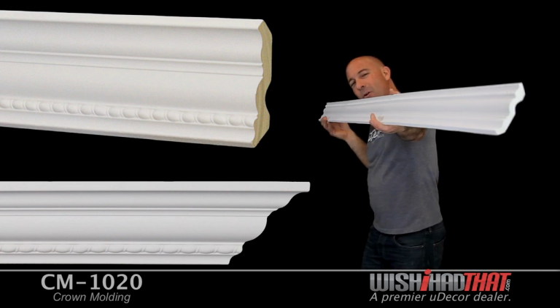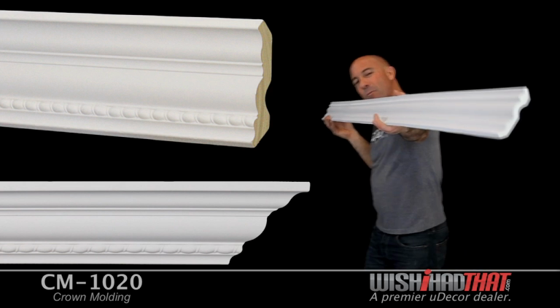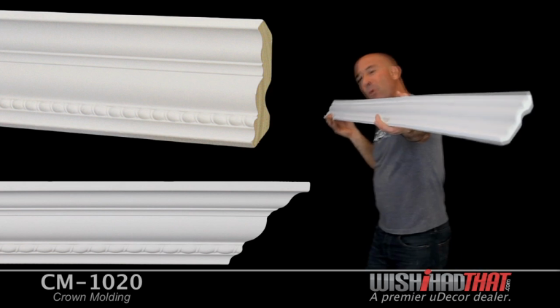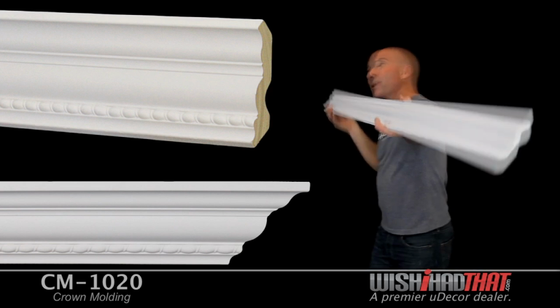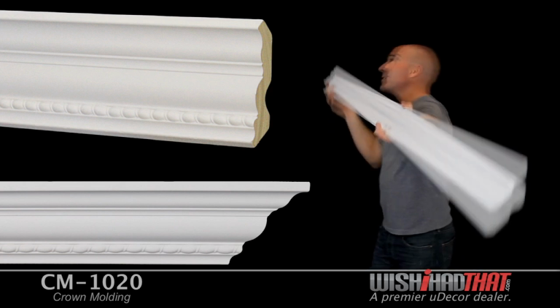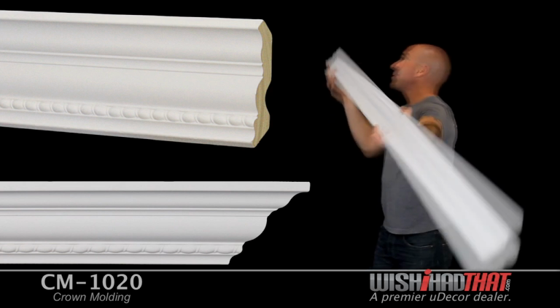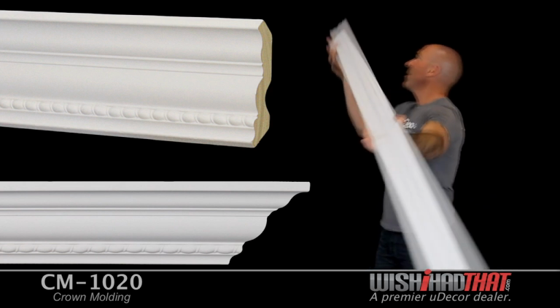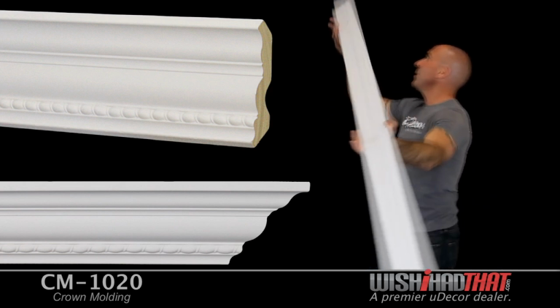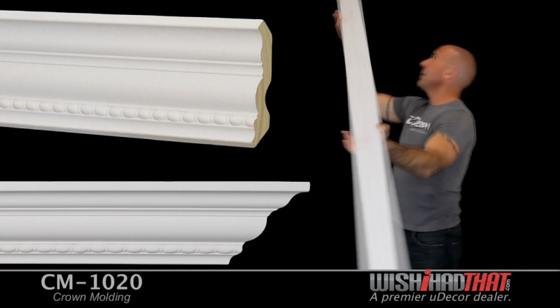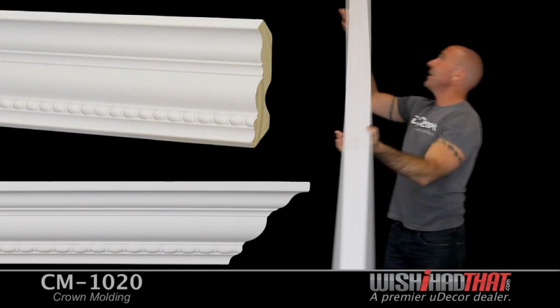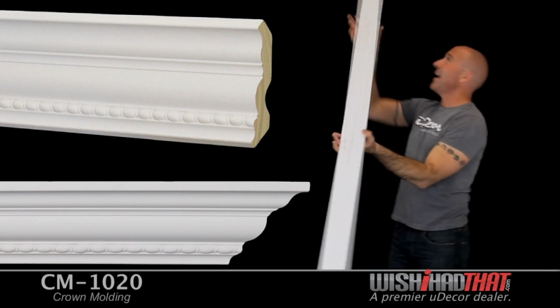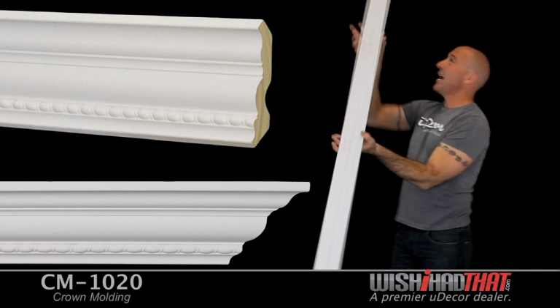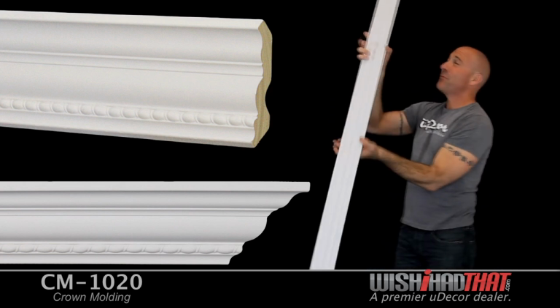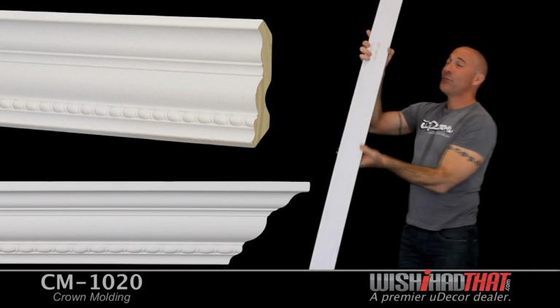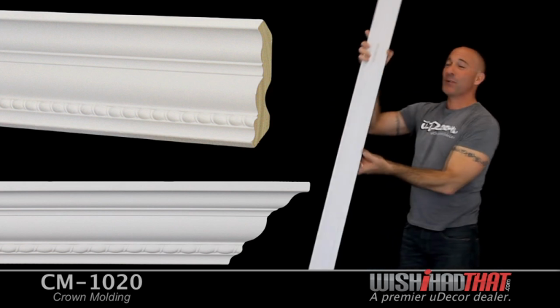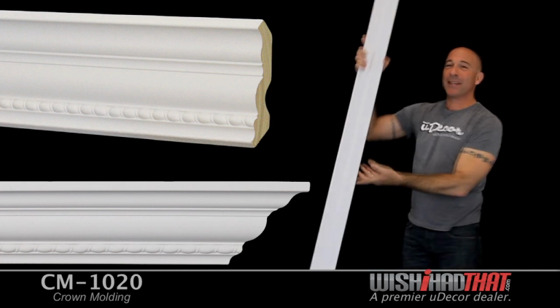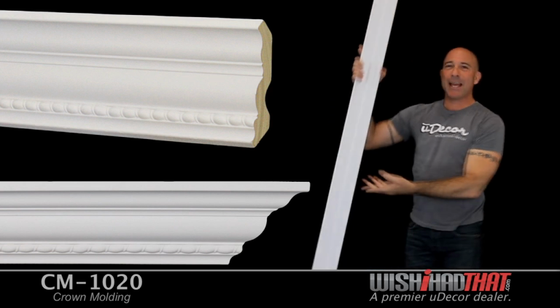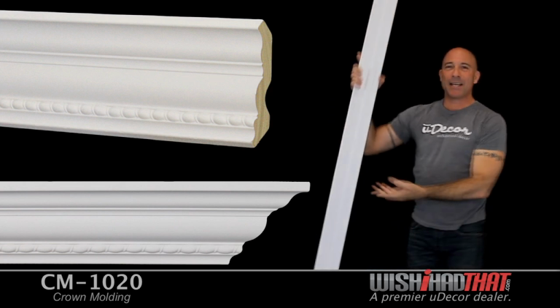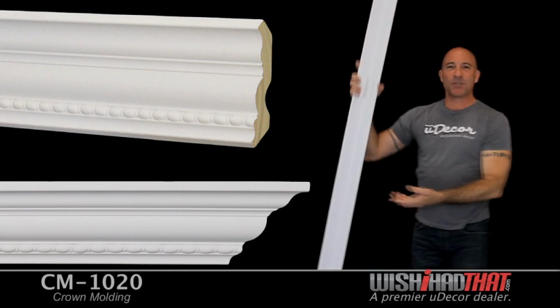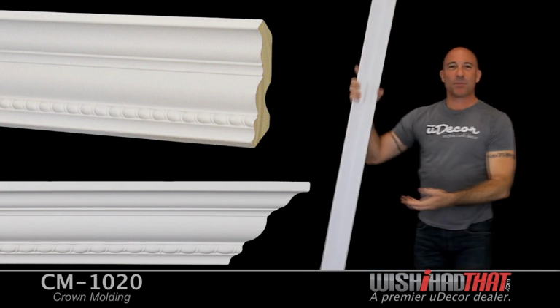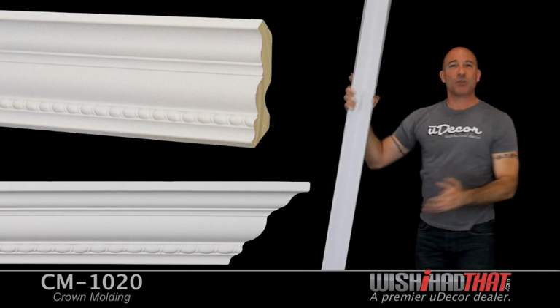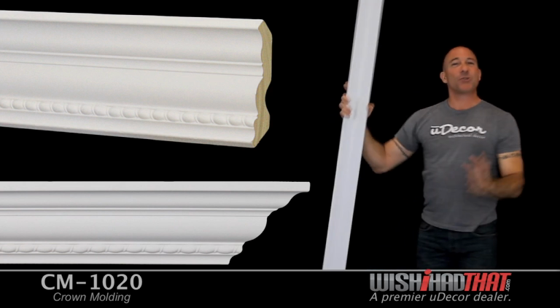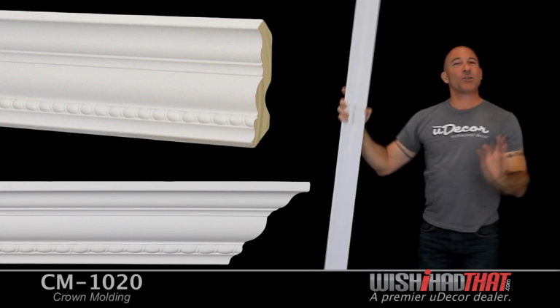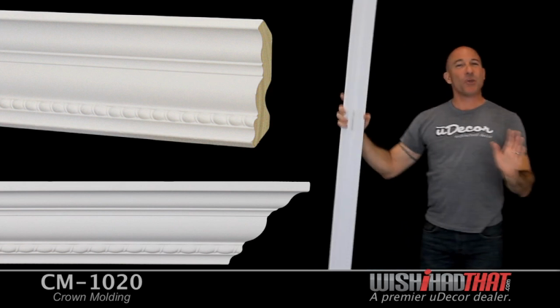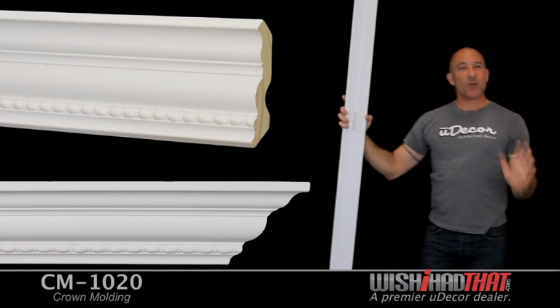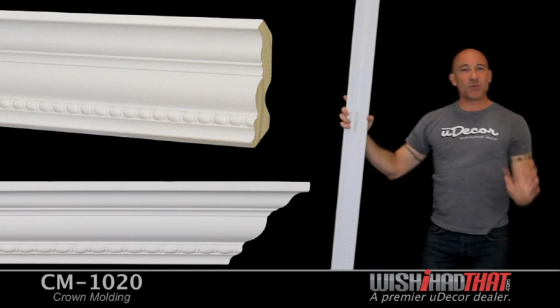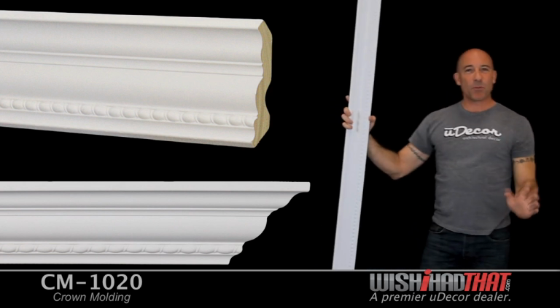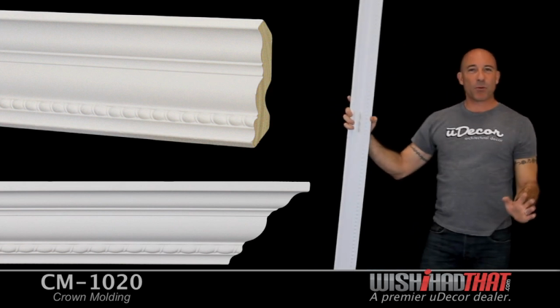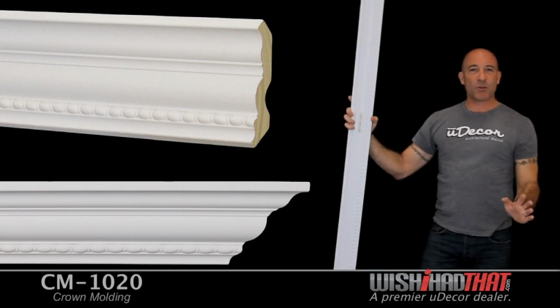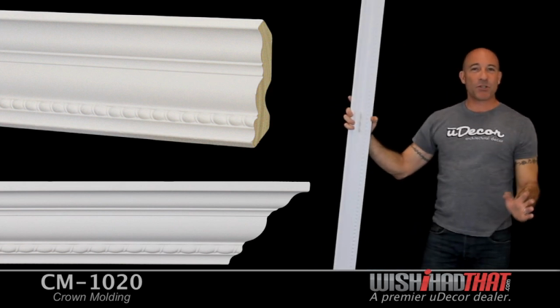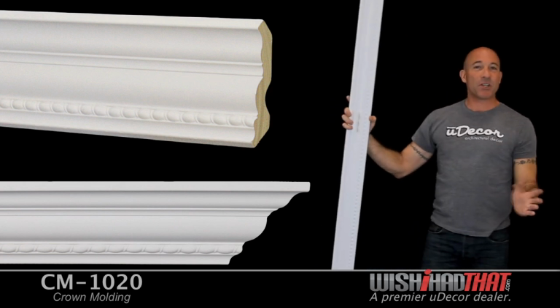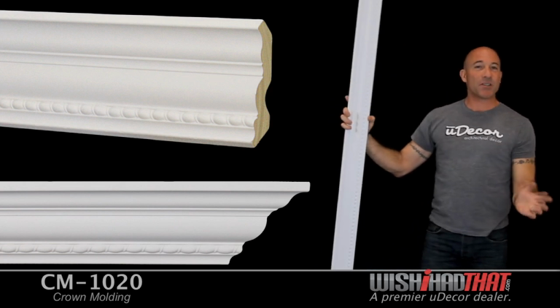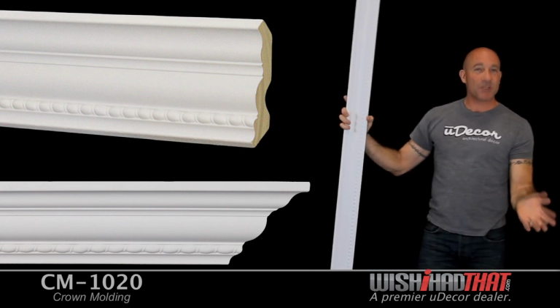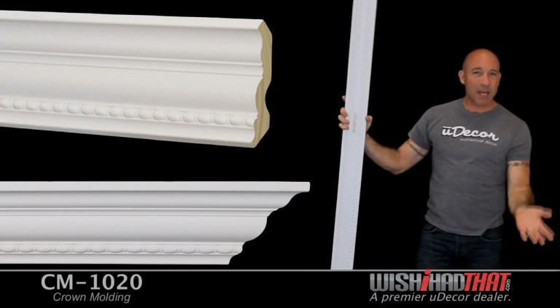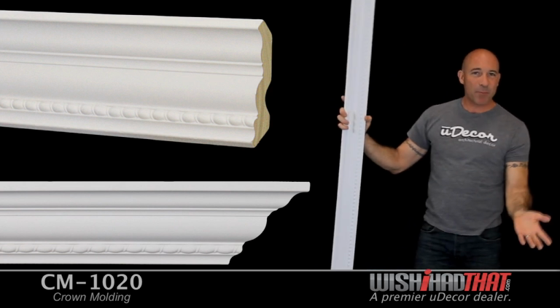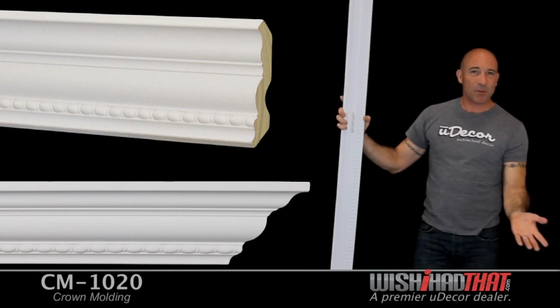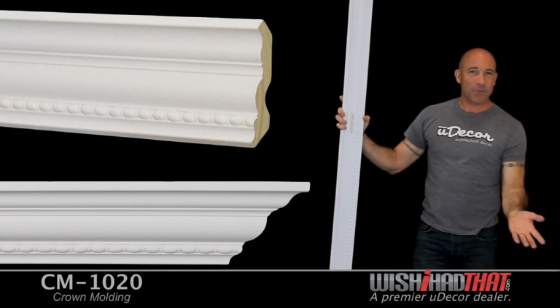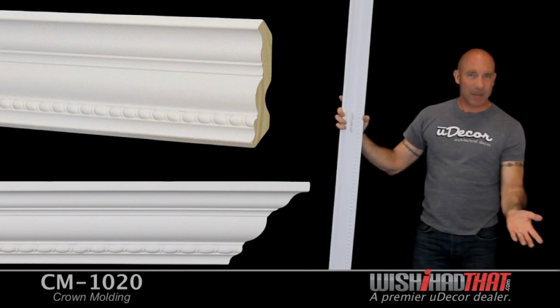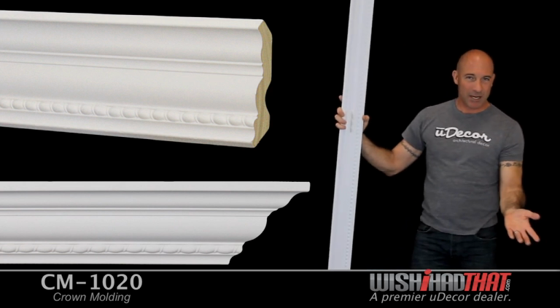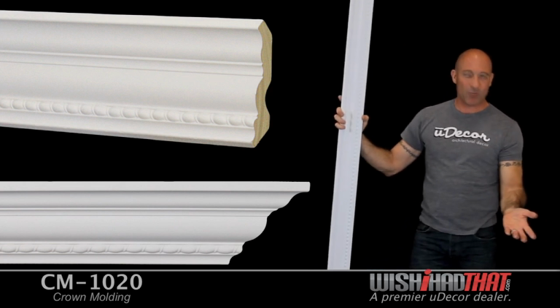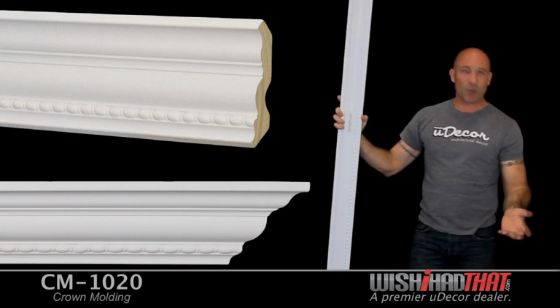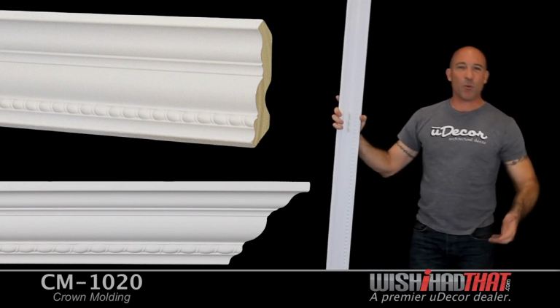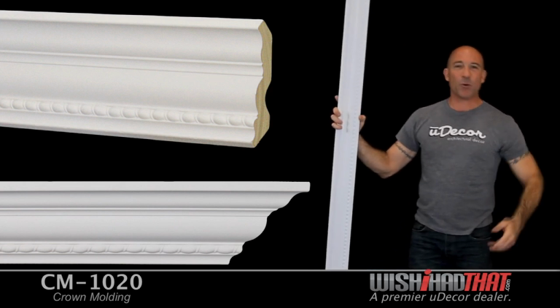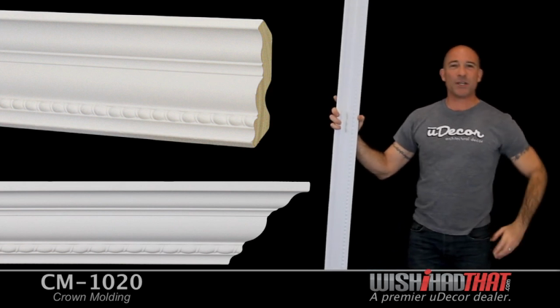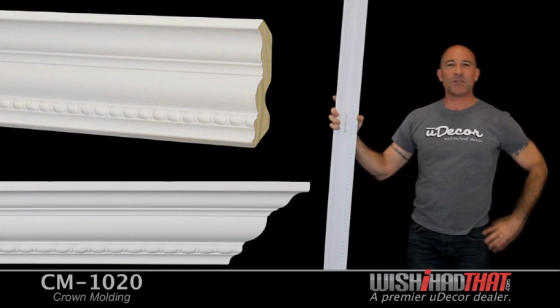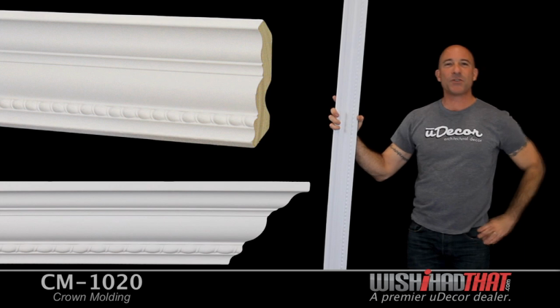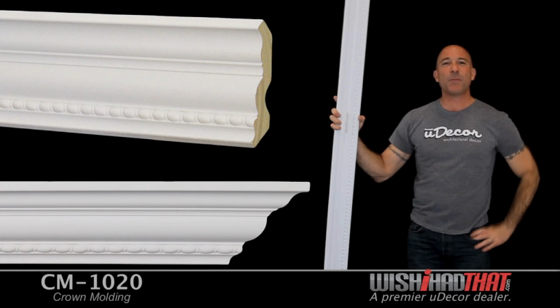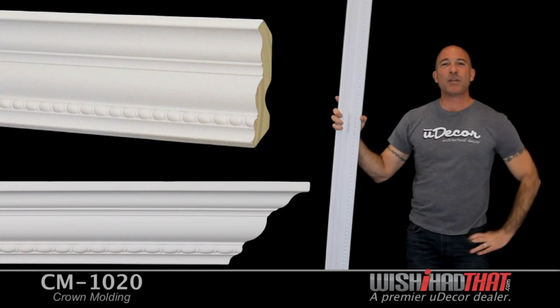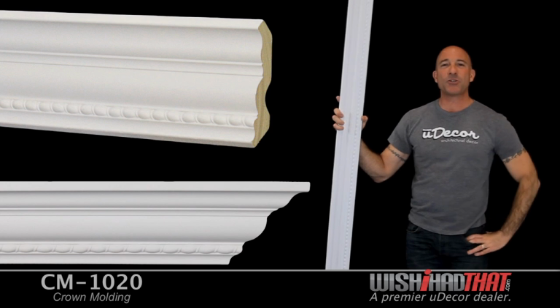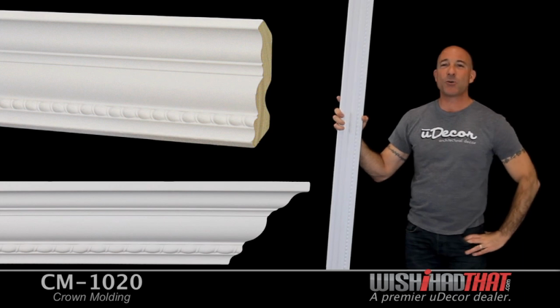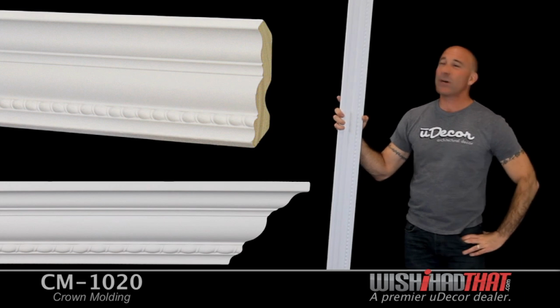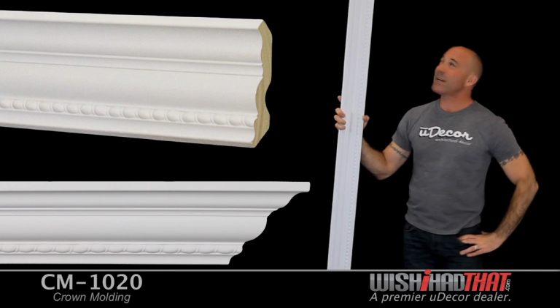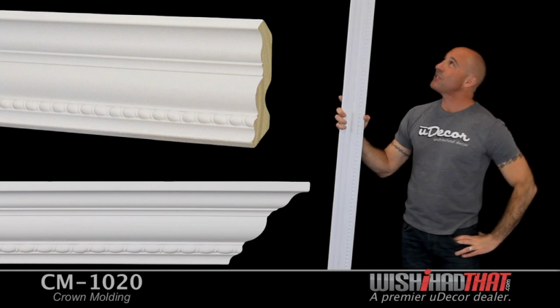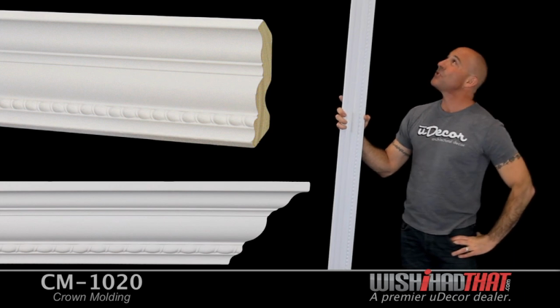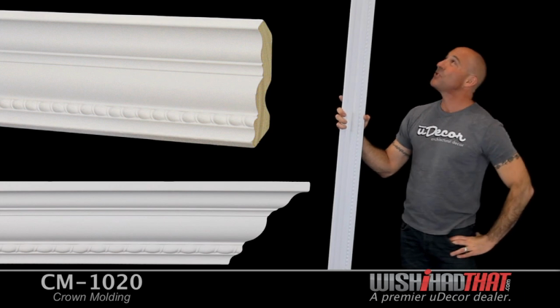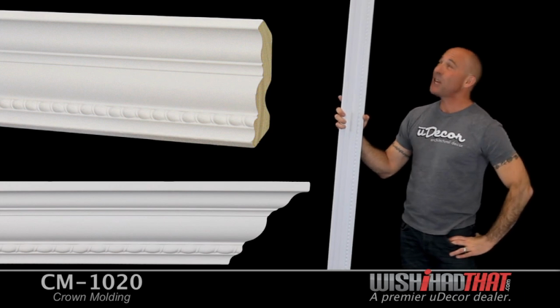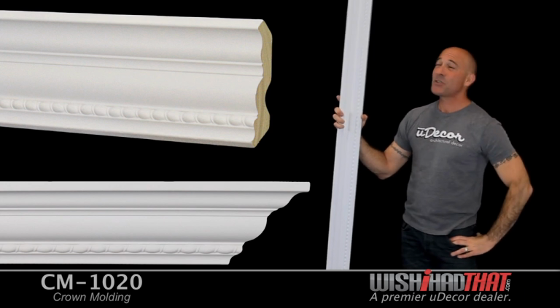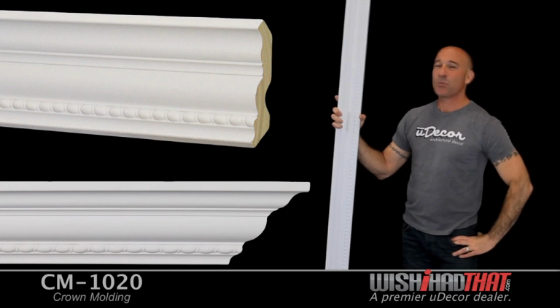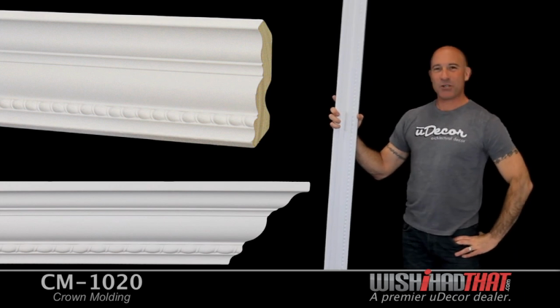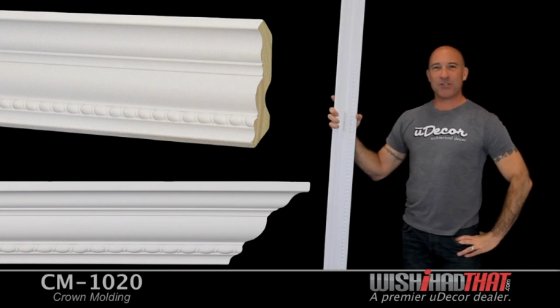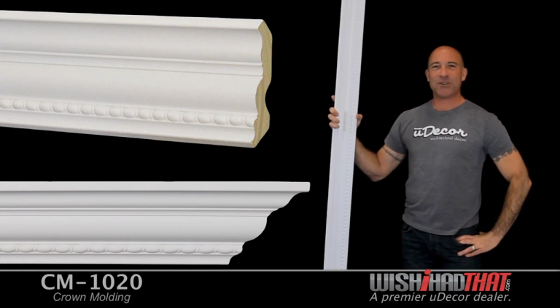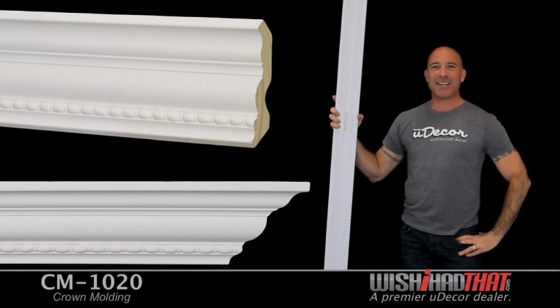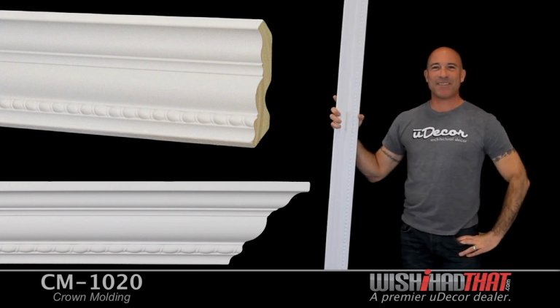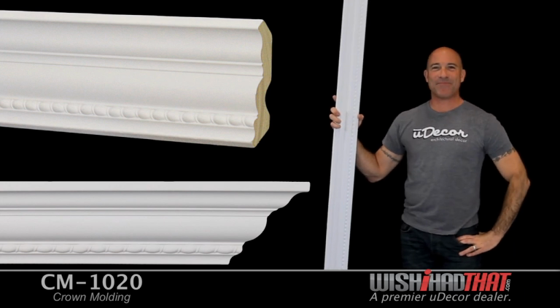Our moldings come in eight foot lengths, but you can also purchase a sample of any of our moldings to make sure it's just what you need.